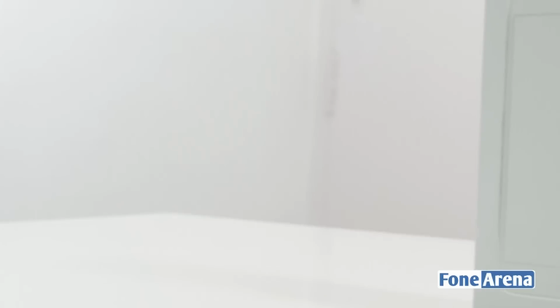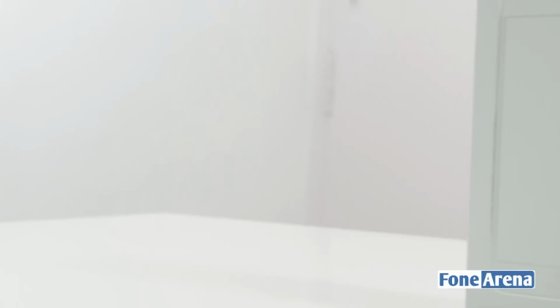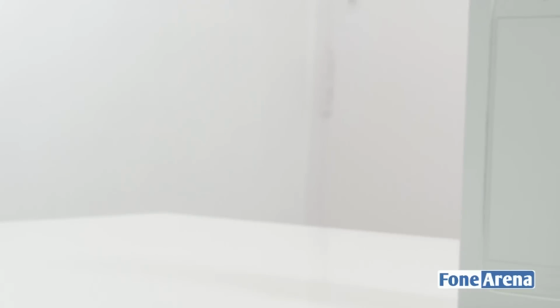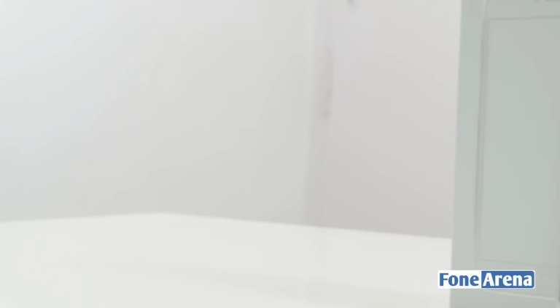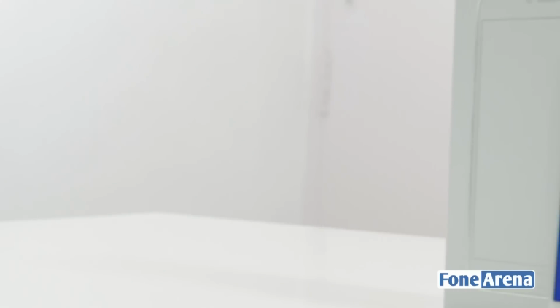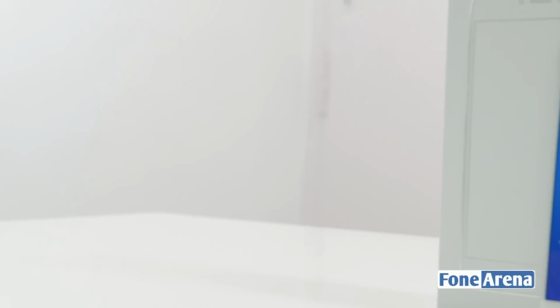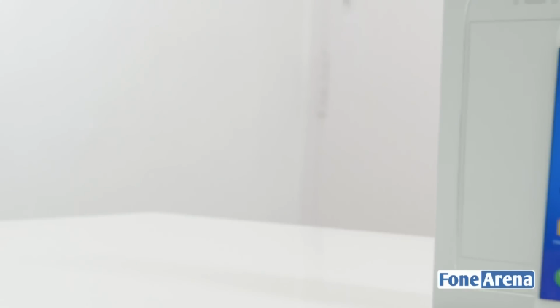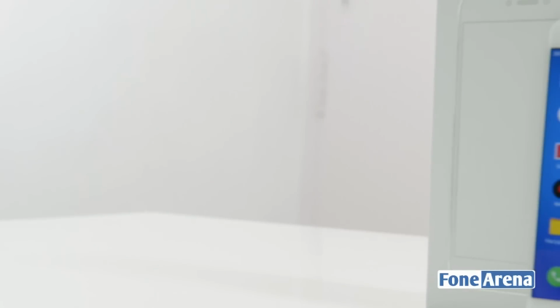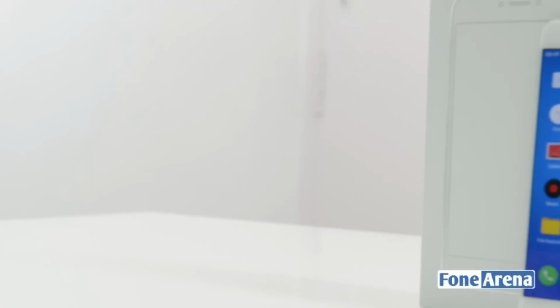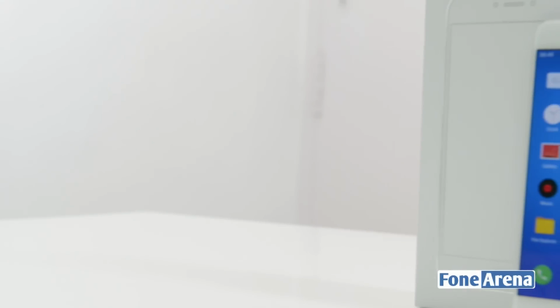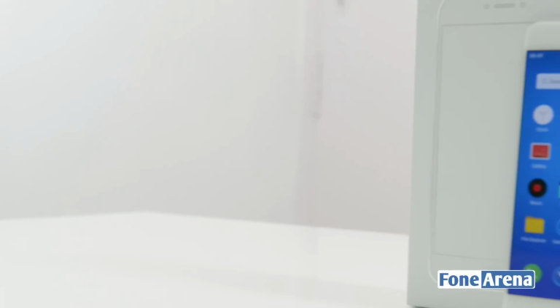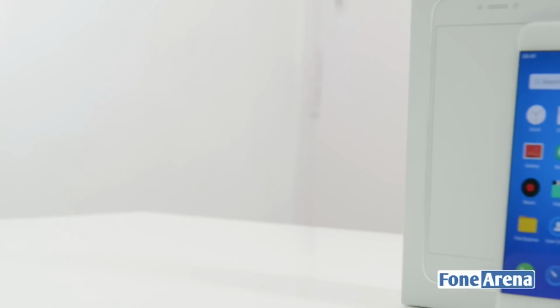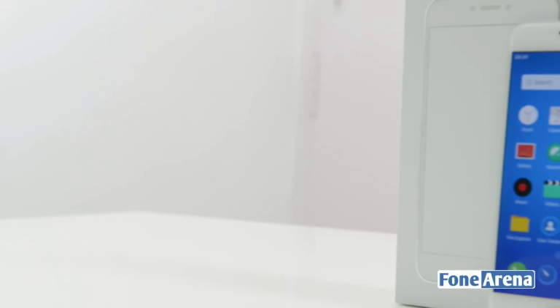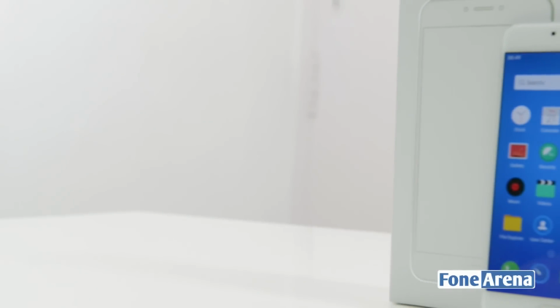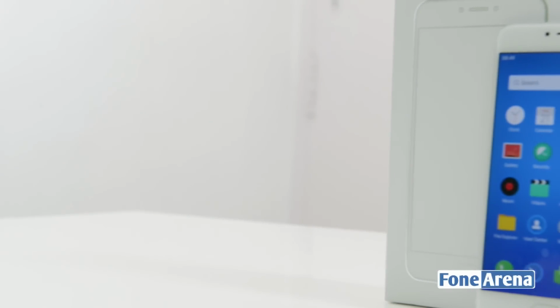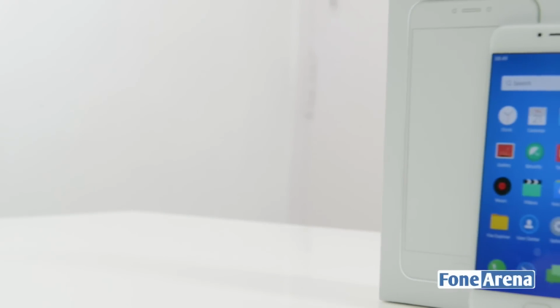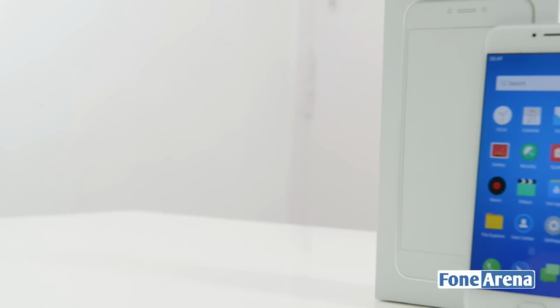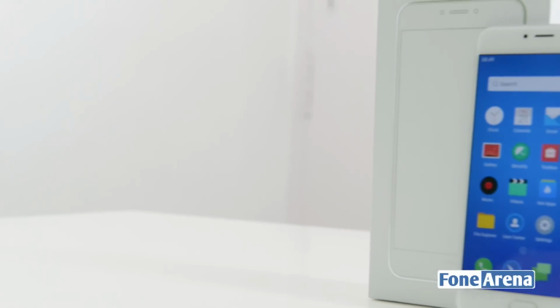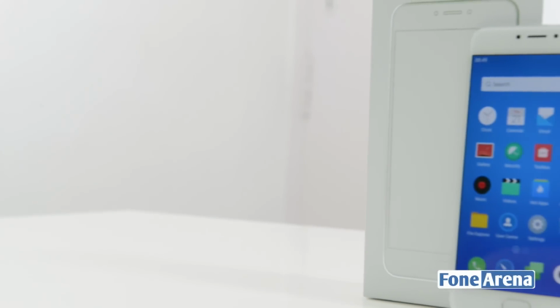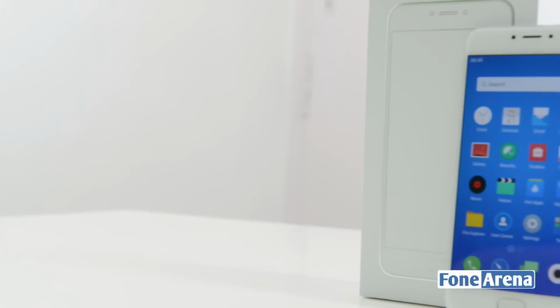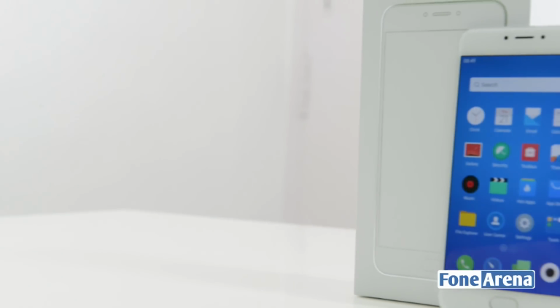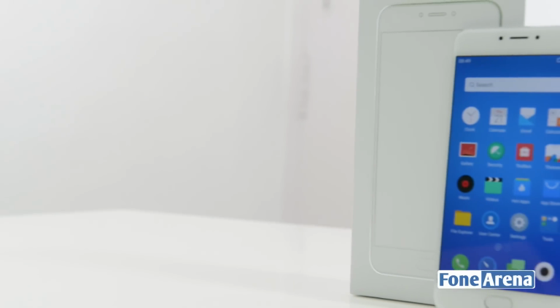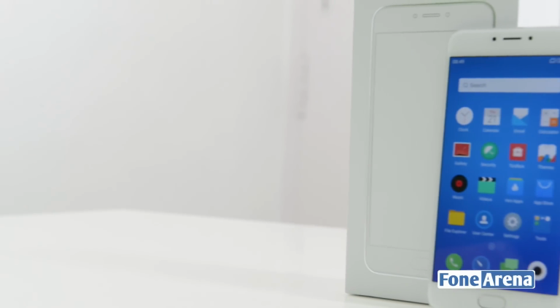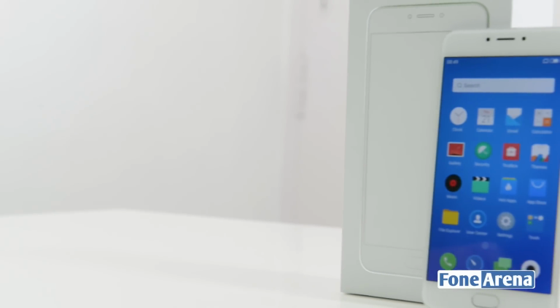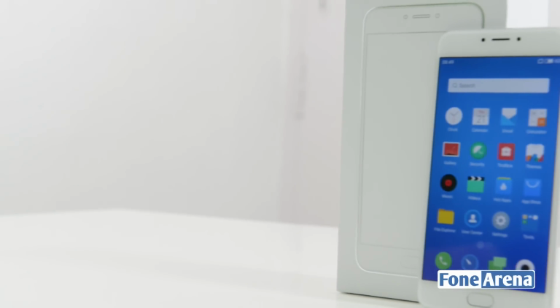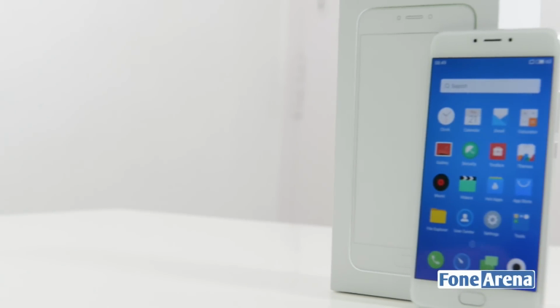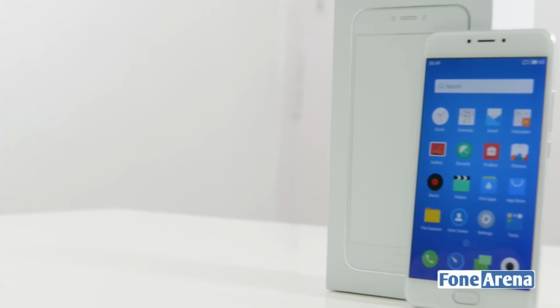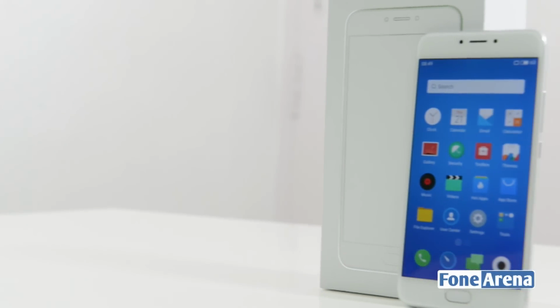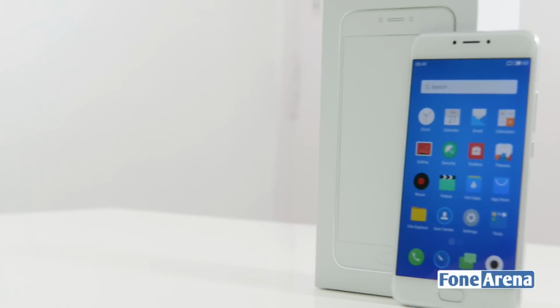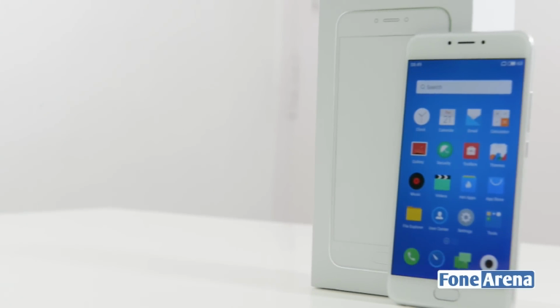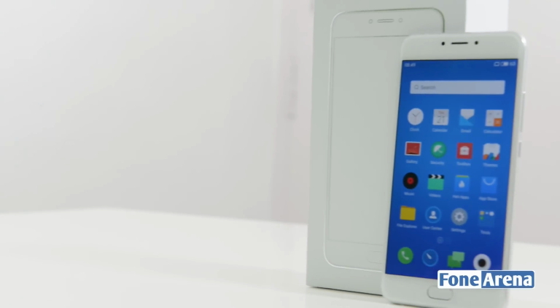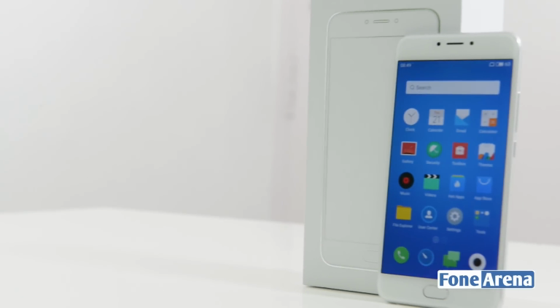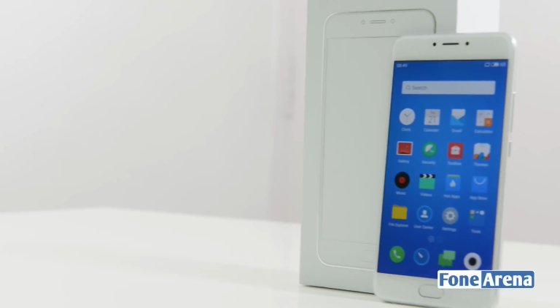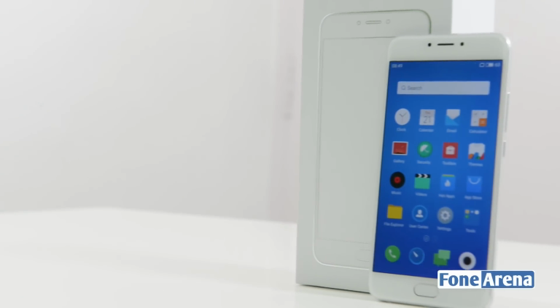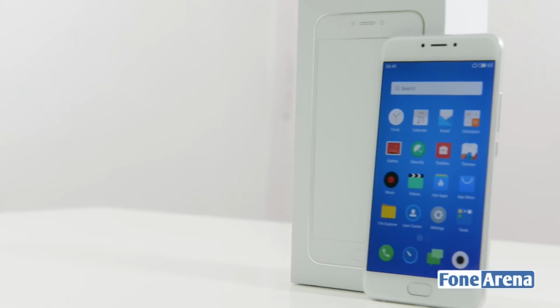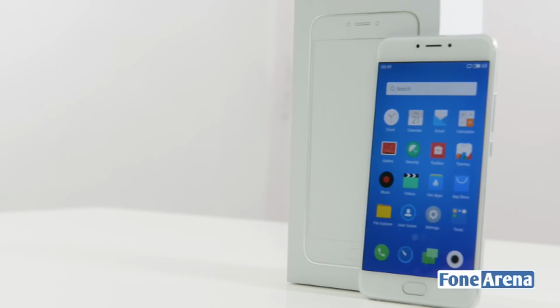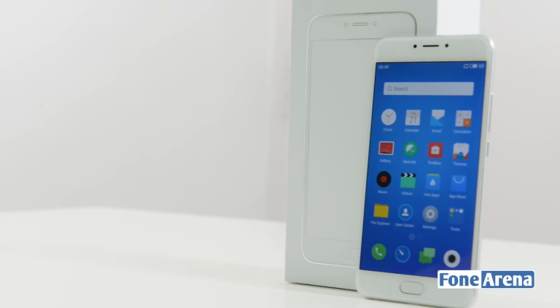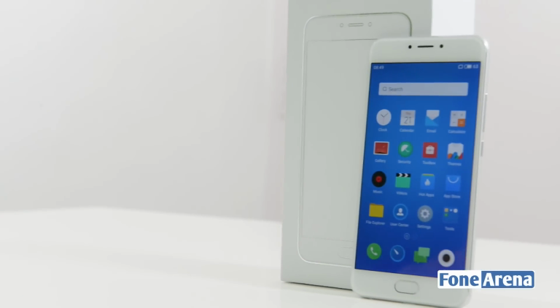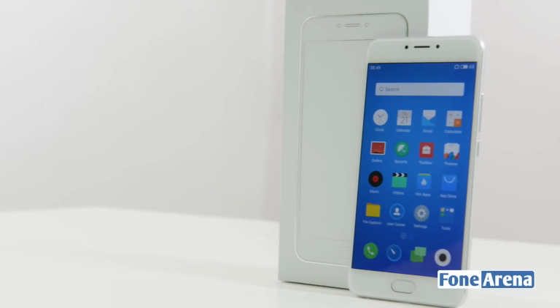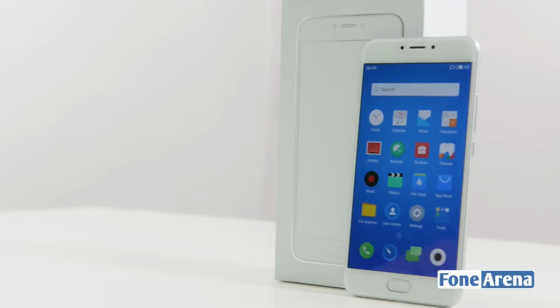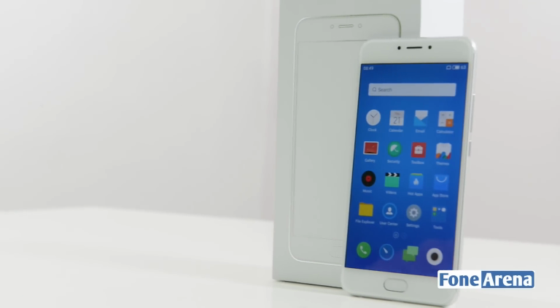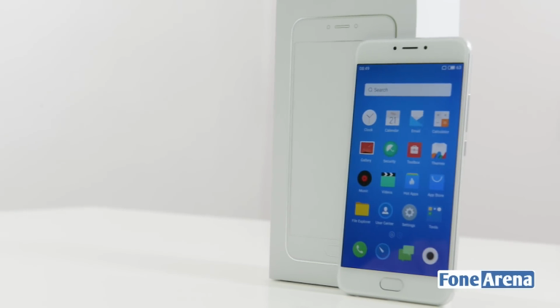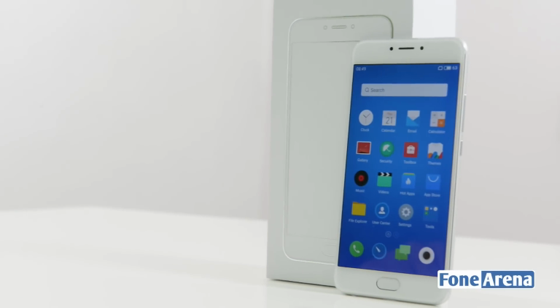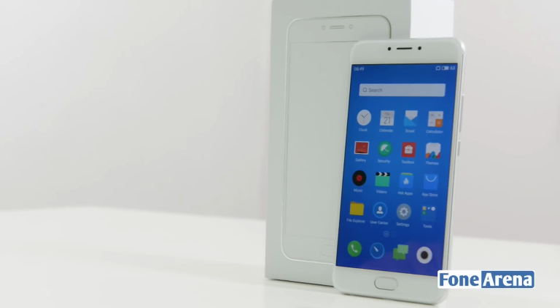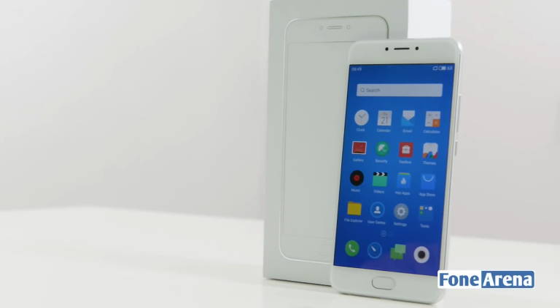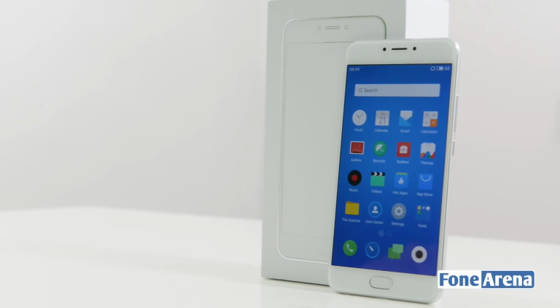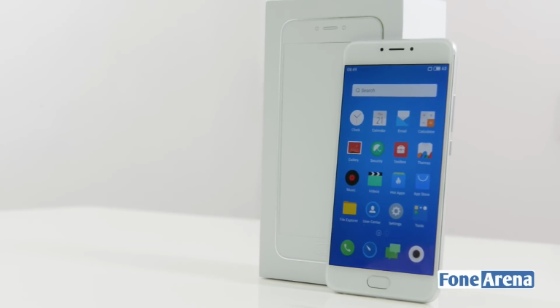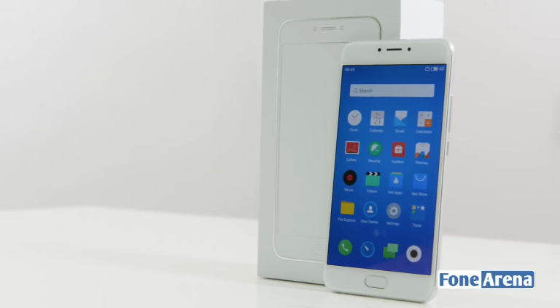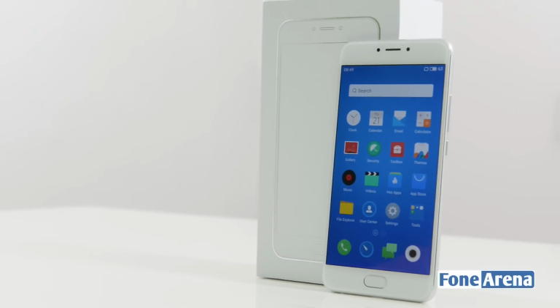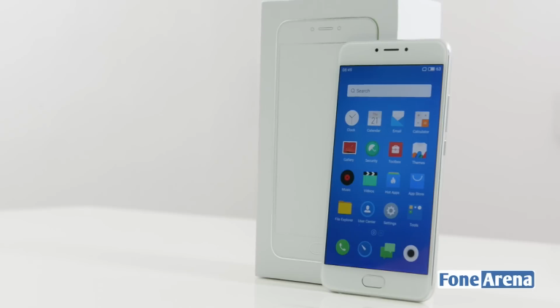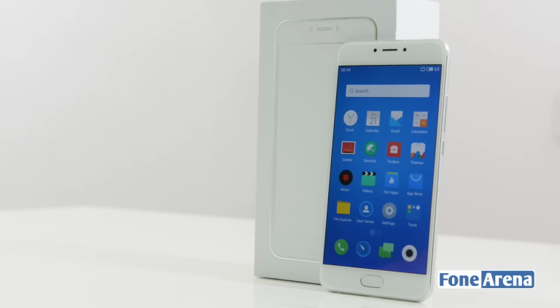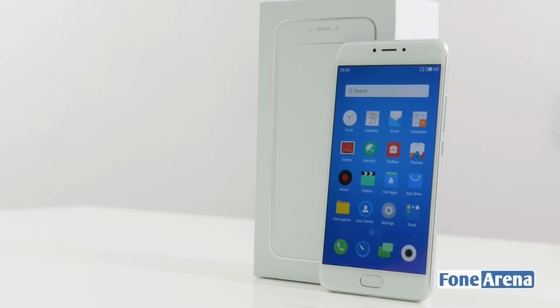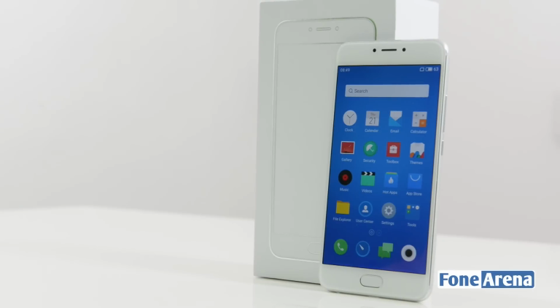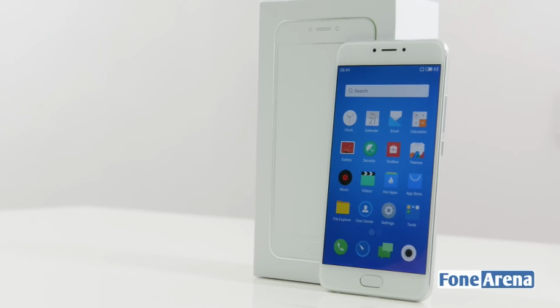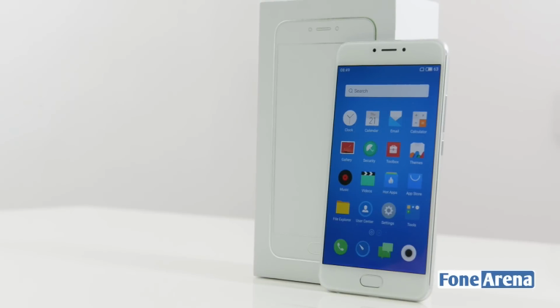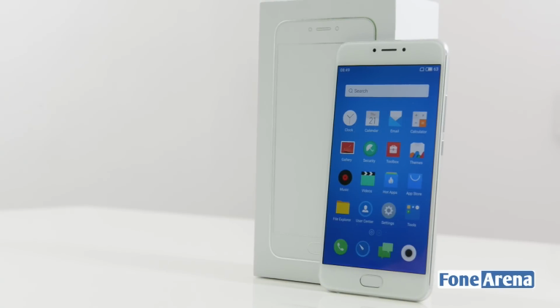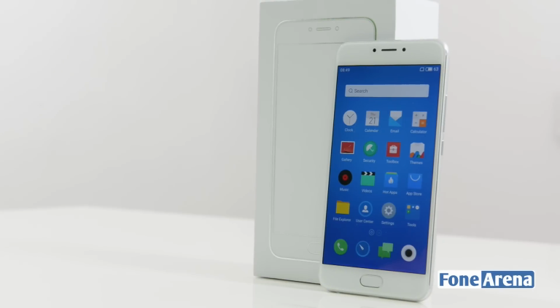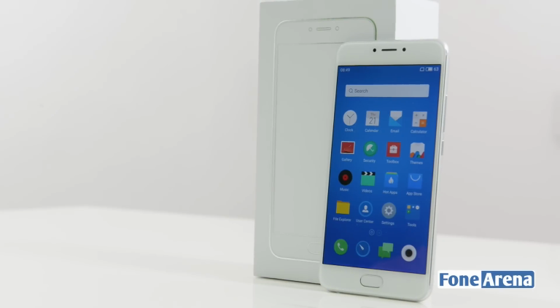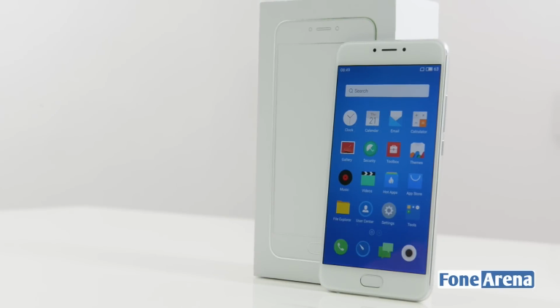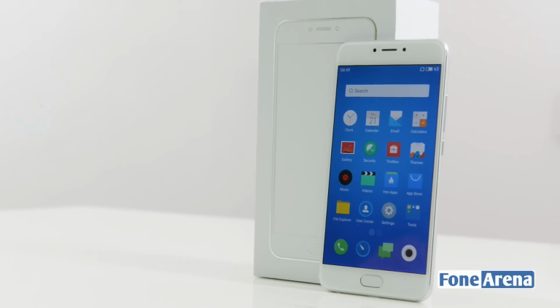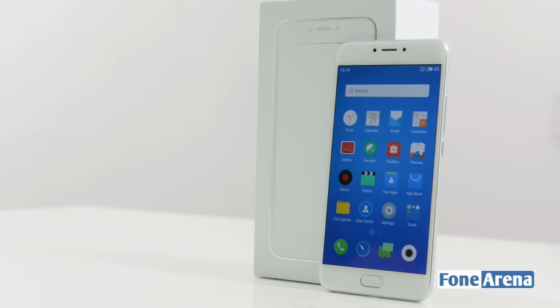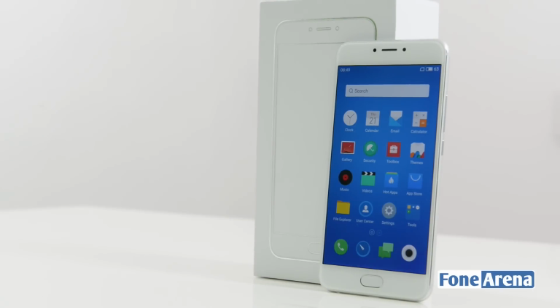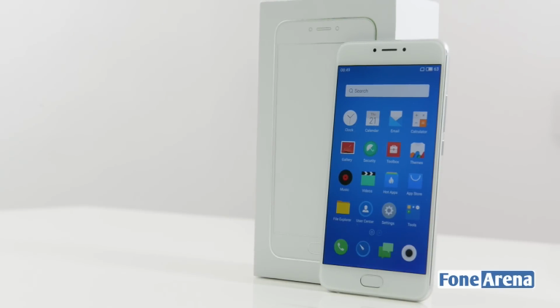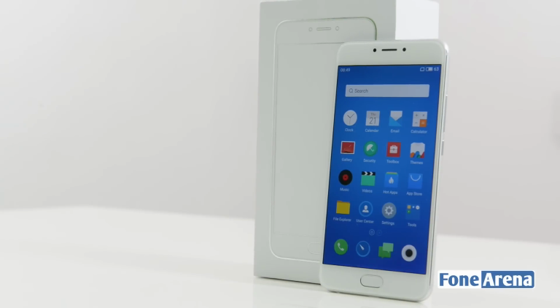That was it for the unboxing, guys. We hope you liked this video — do hit the like button if you enjoyed it, and subscribe to our channel for more videos like this. Thanks for watching.